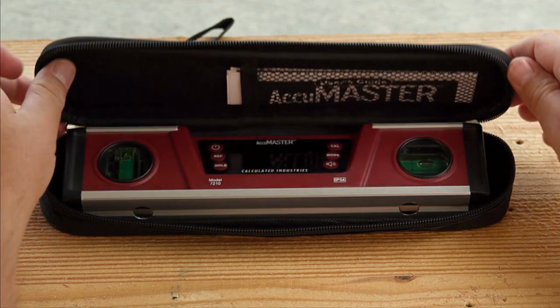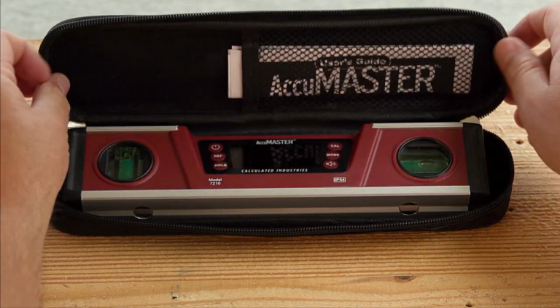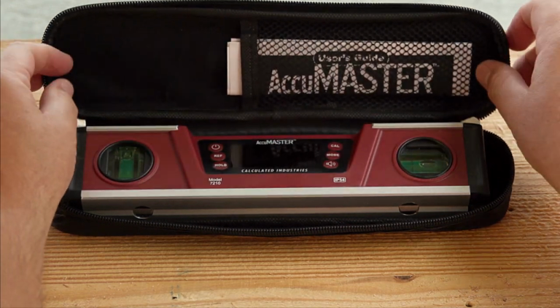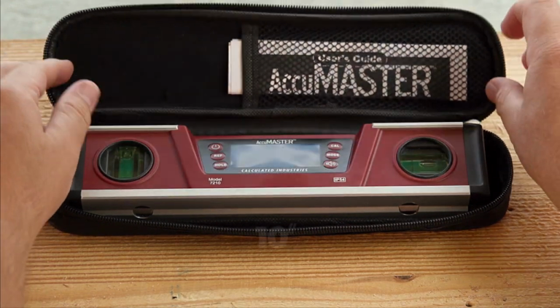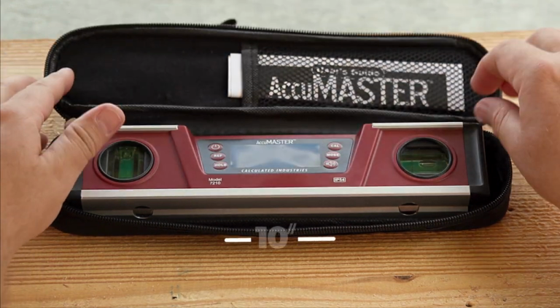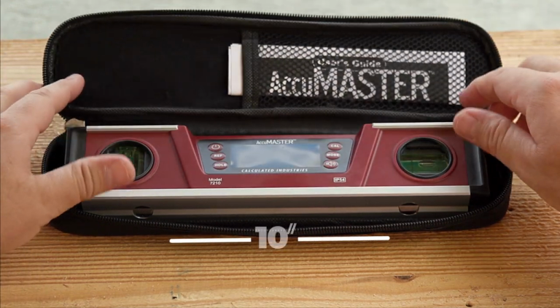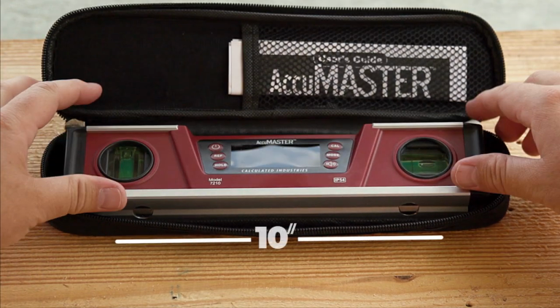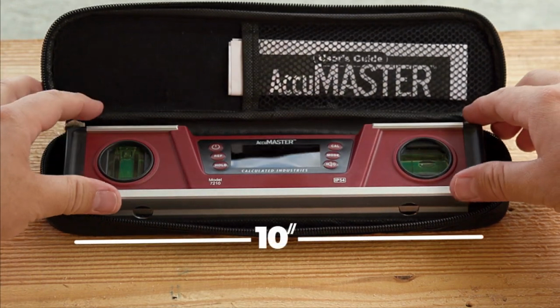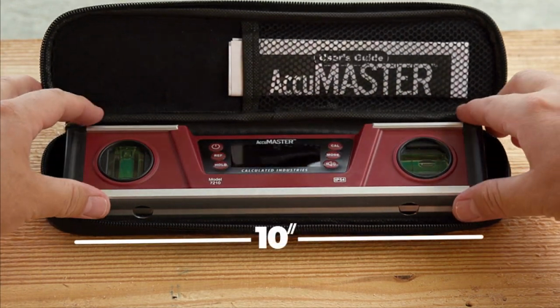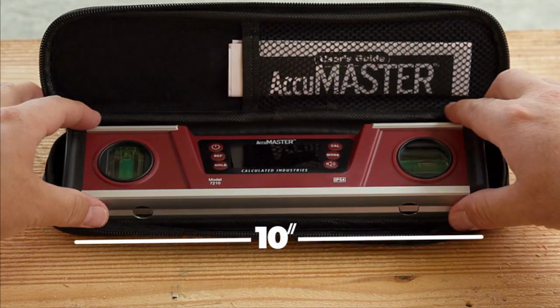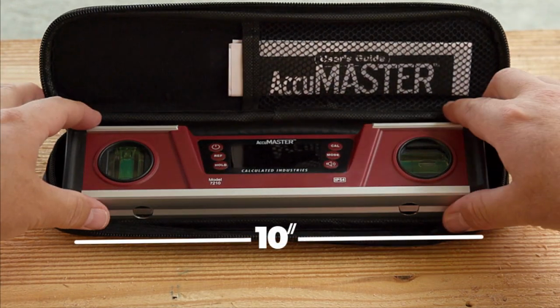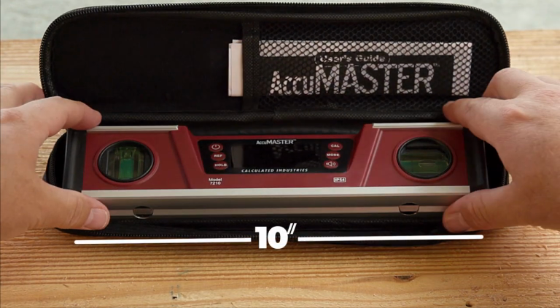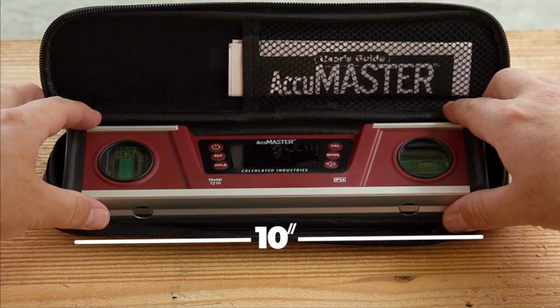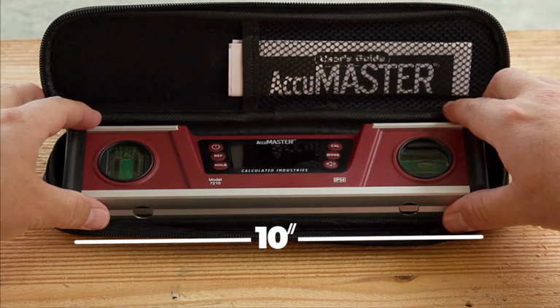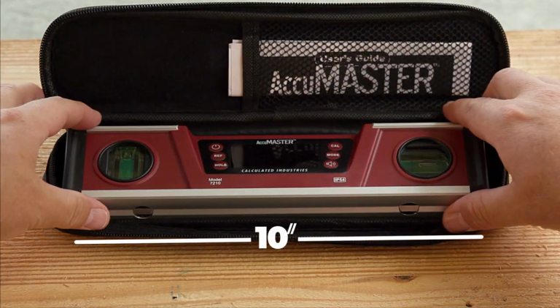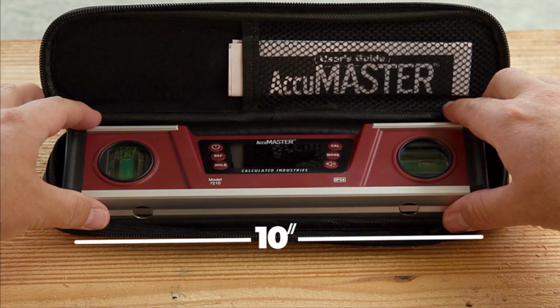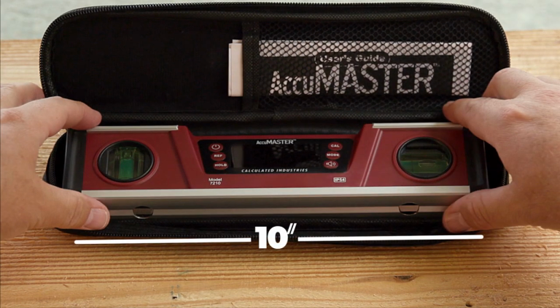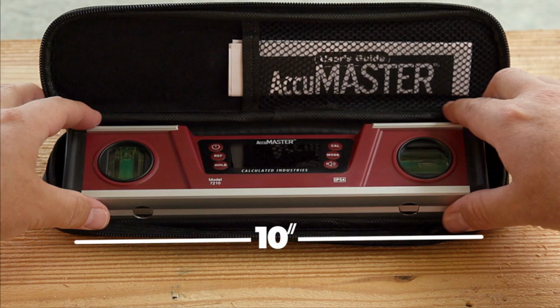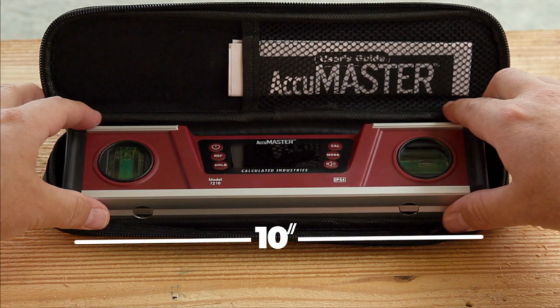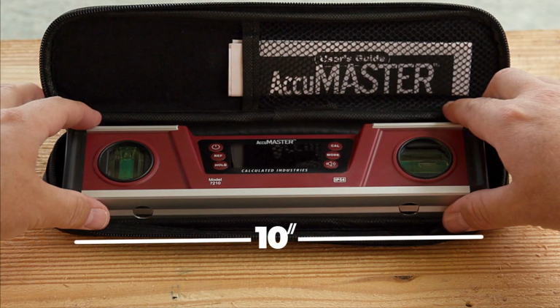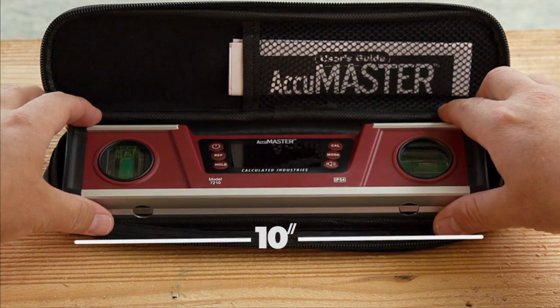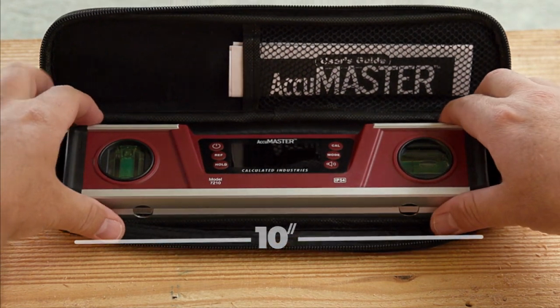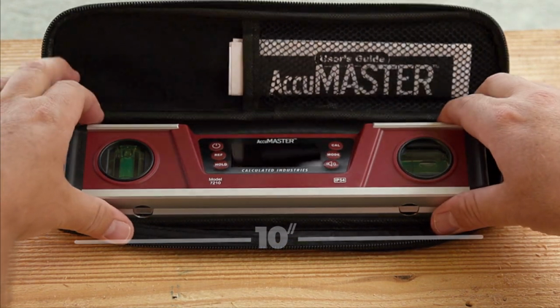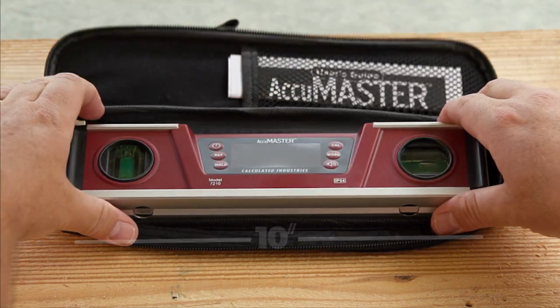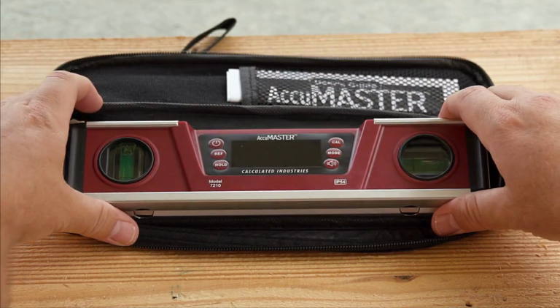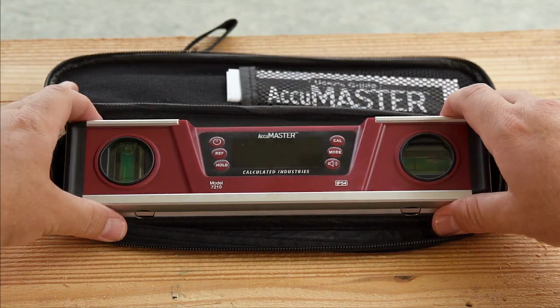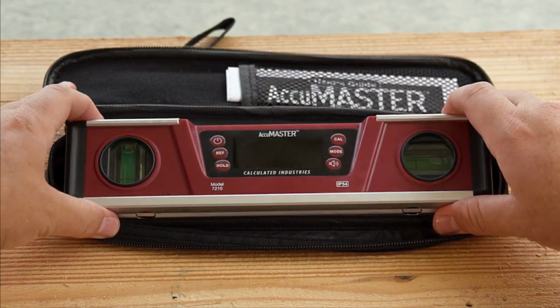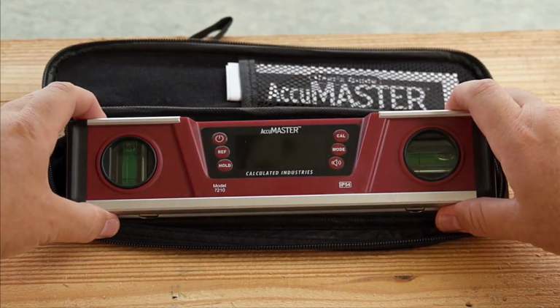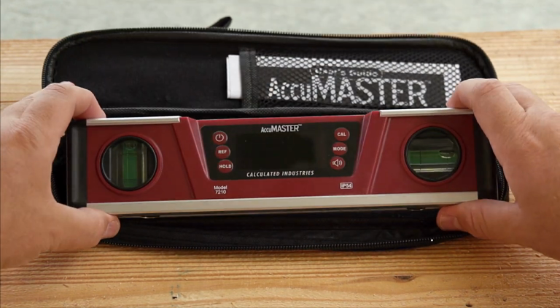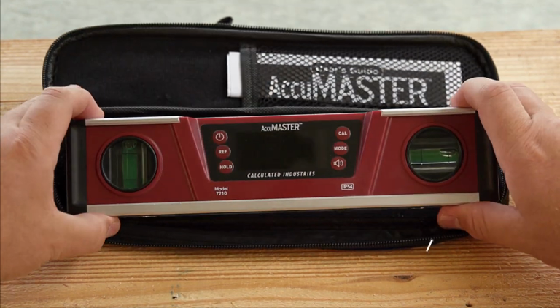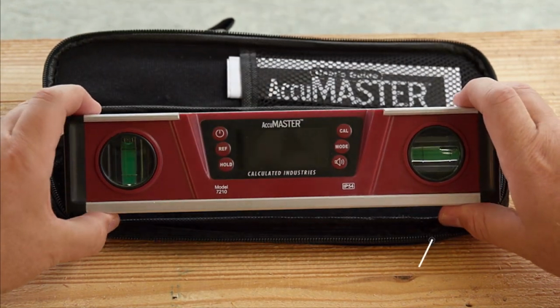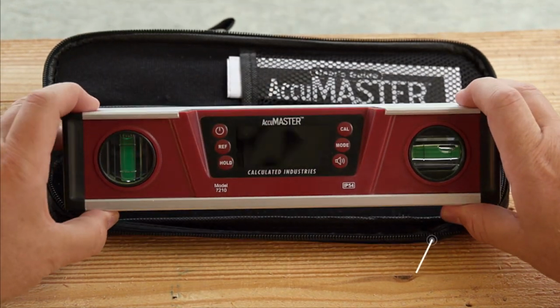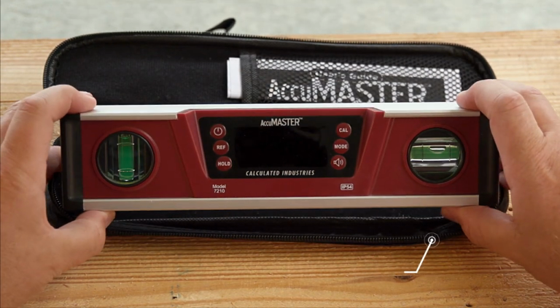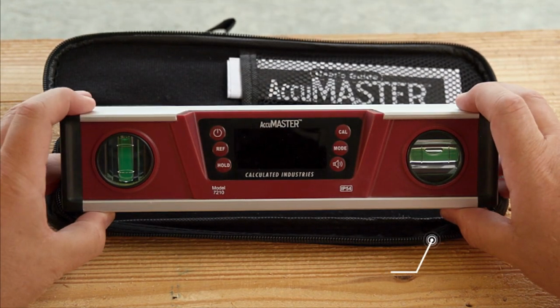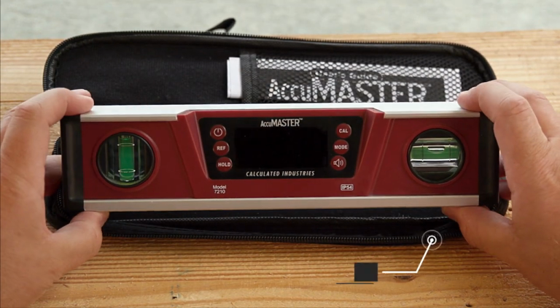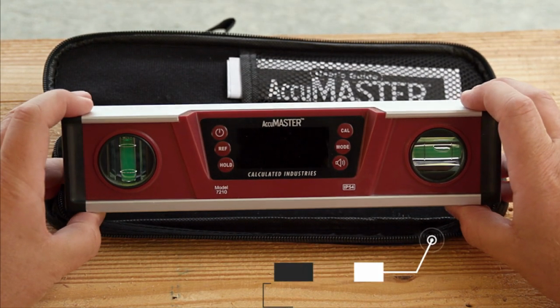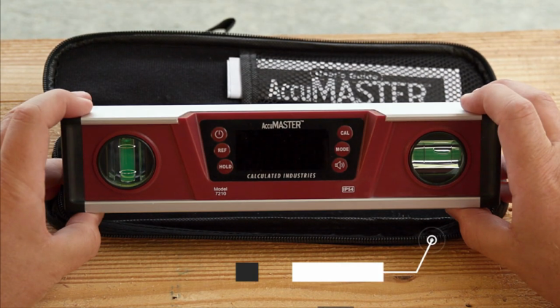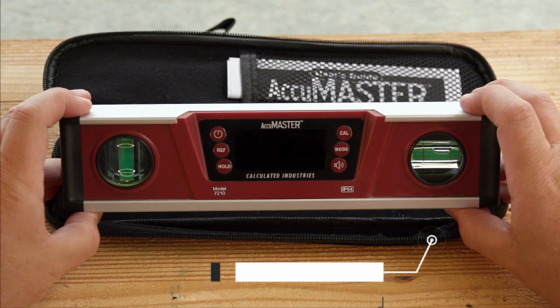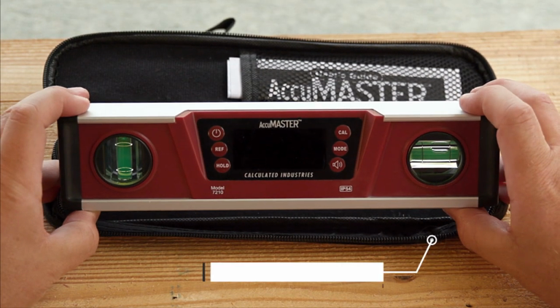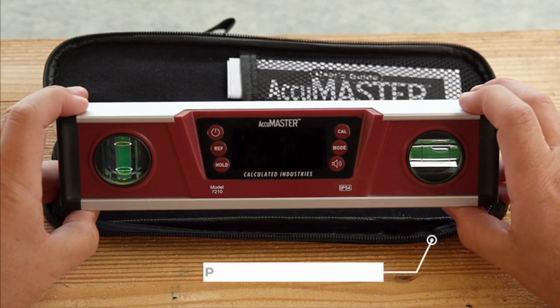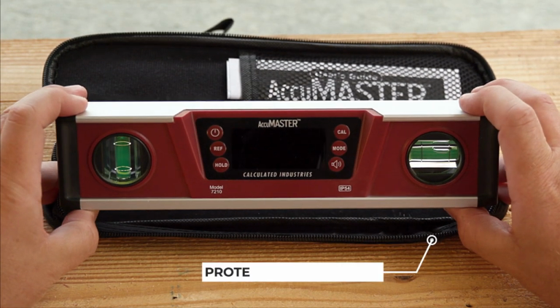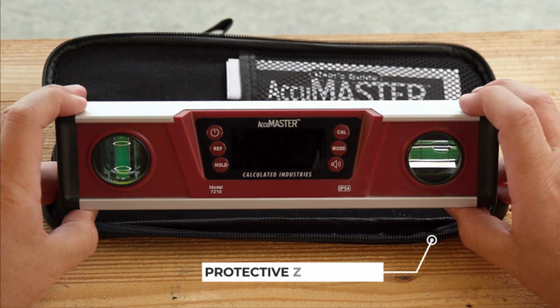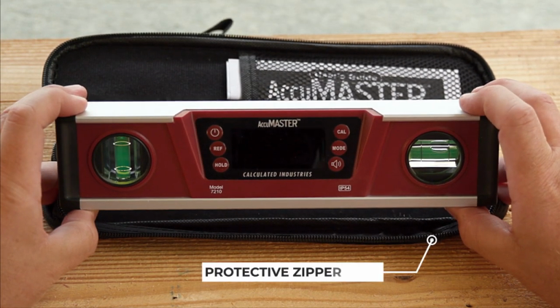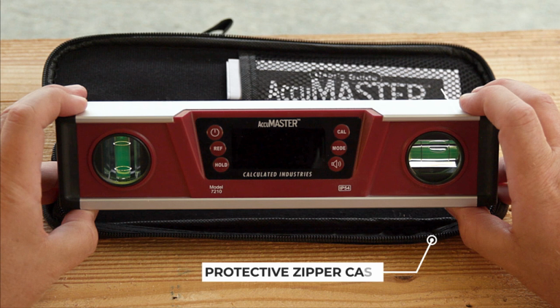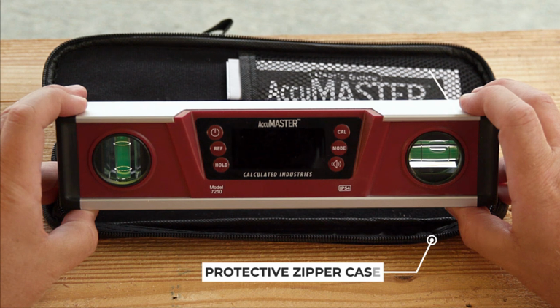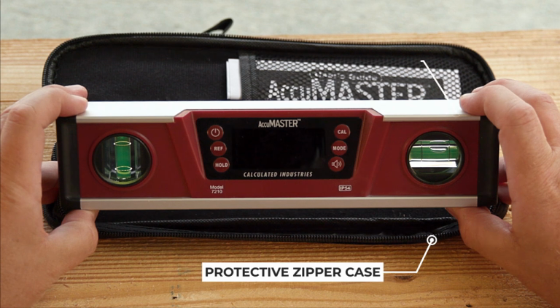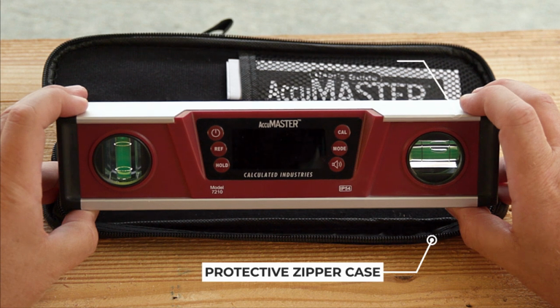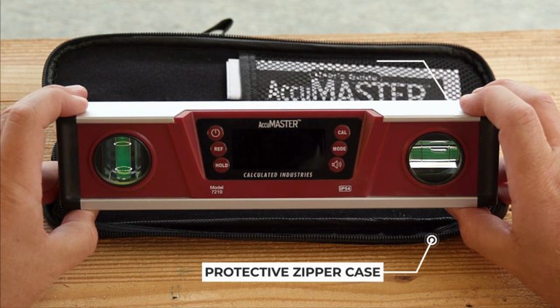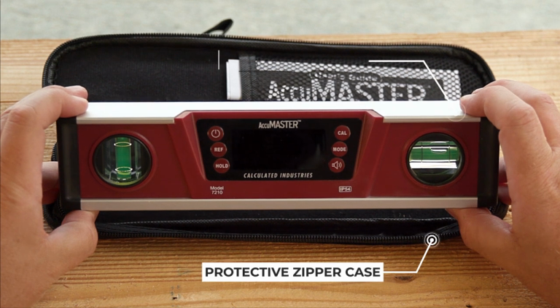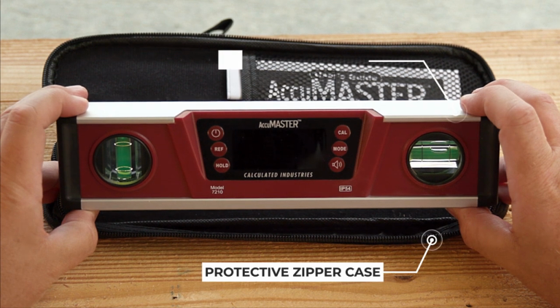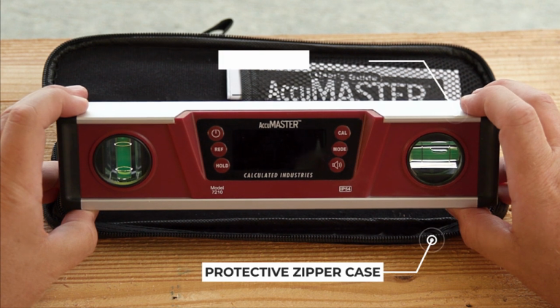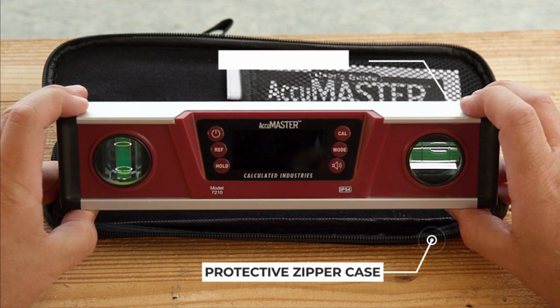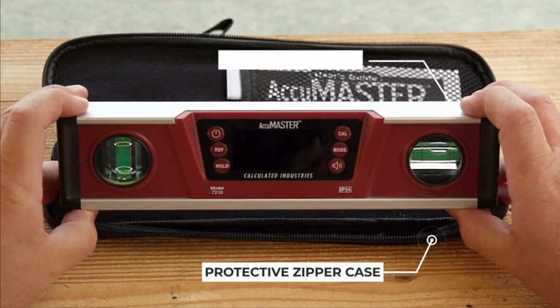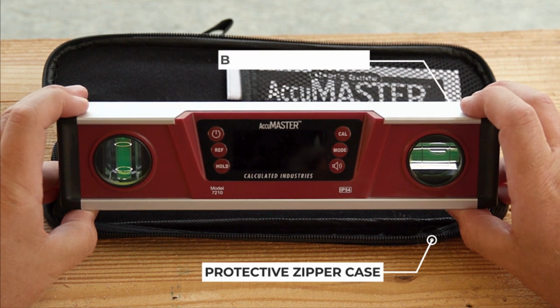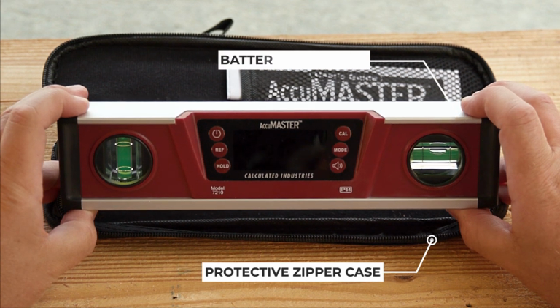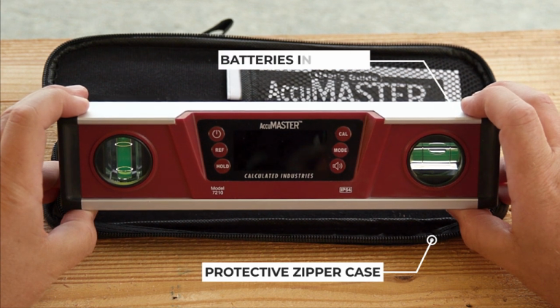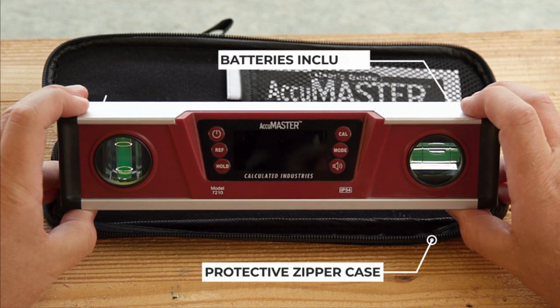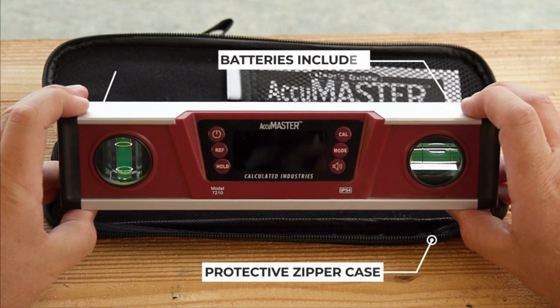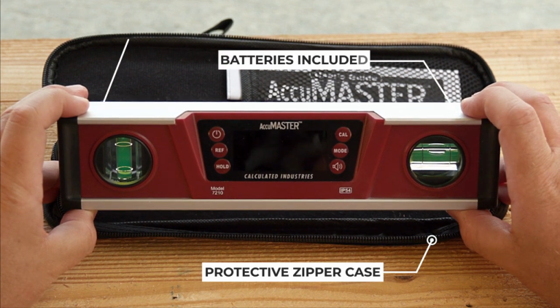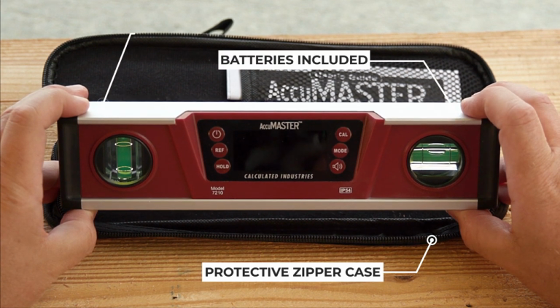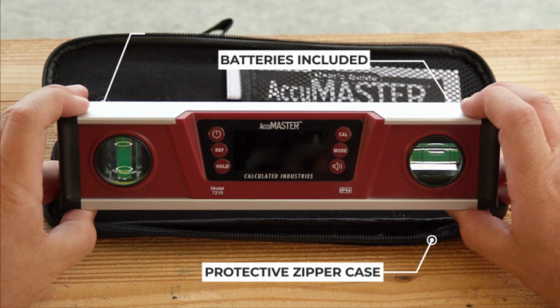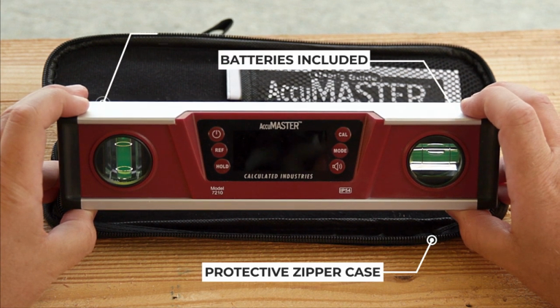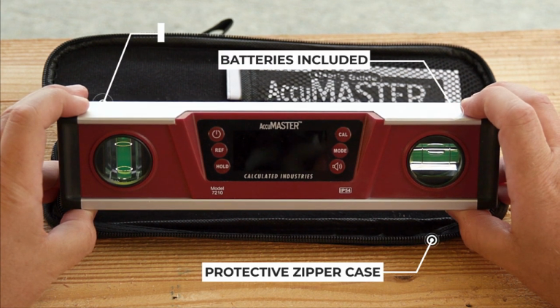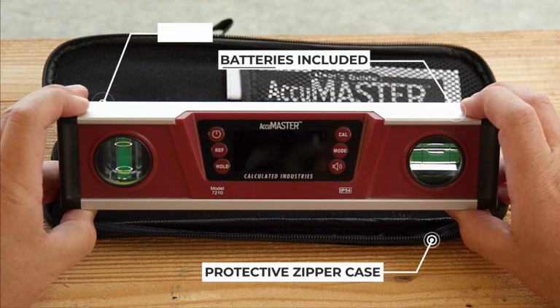At 10 inches in length, this level will fit in places larger levels cannot, but still delivers the accuracy and functionality that you demand.